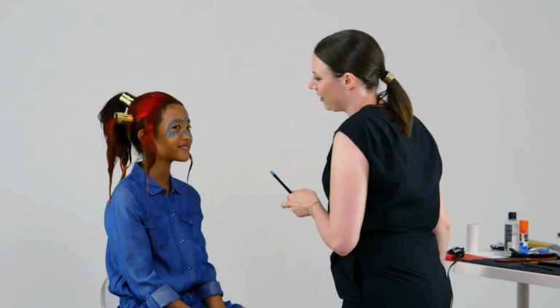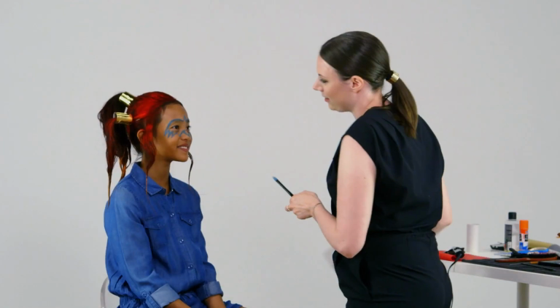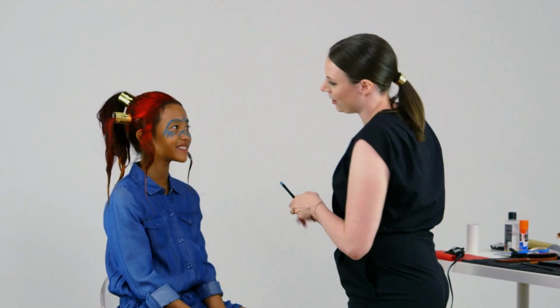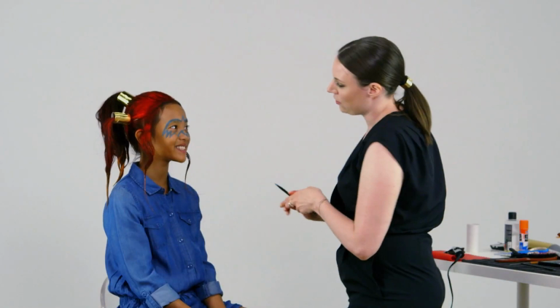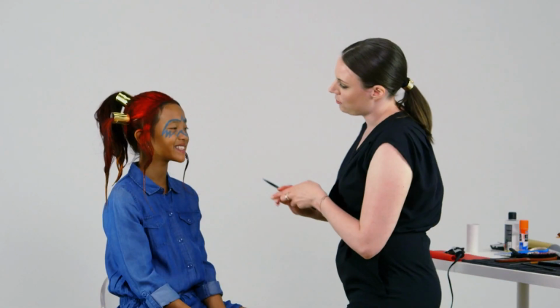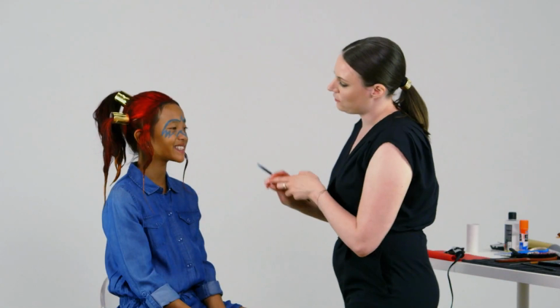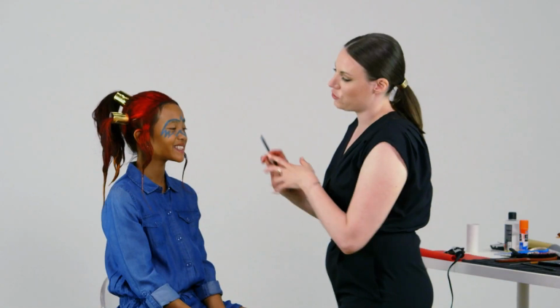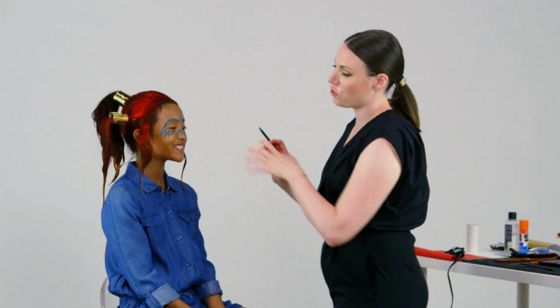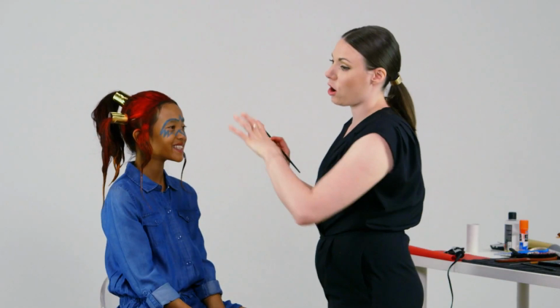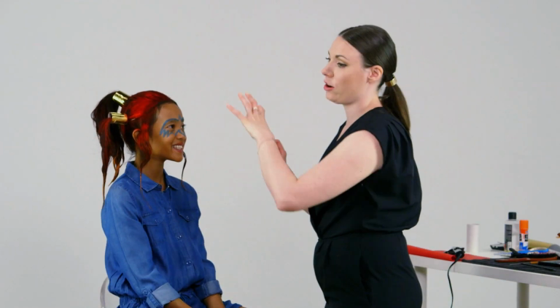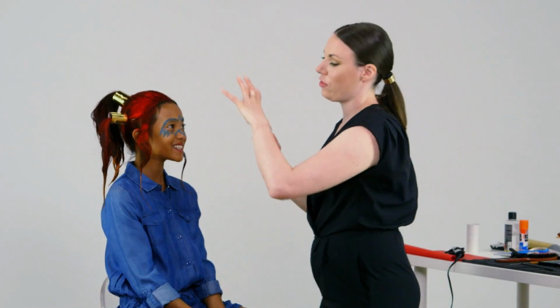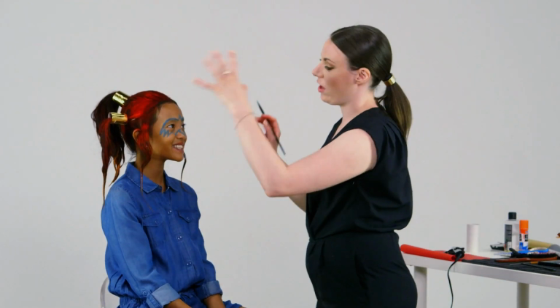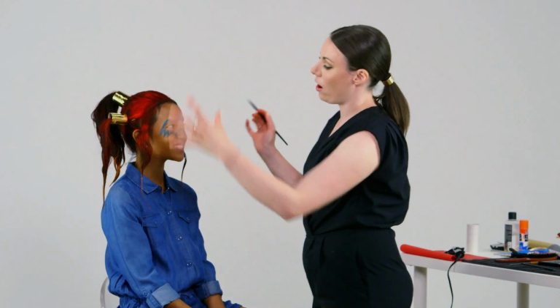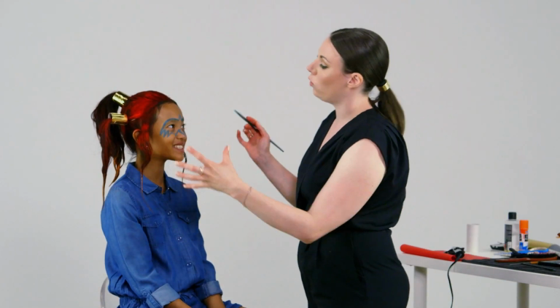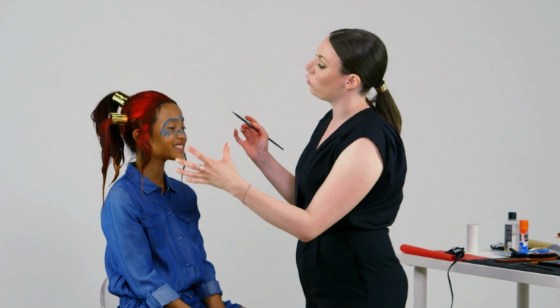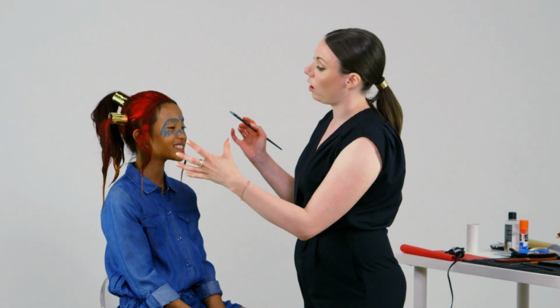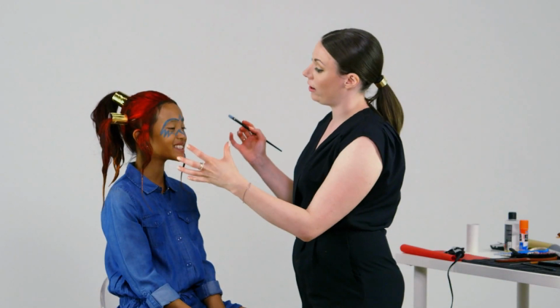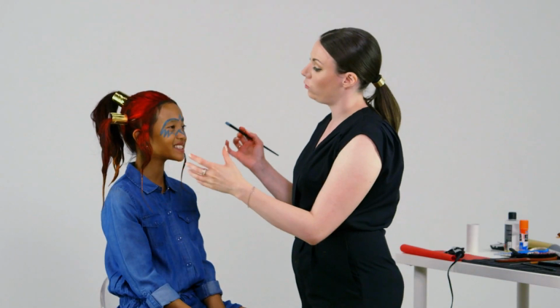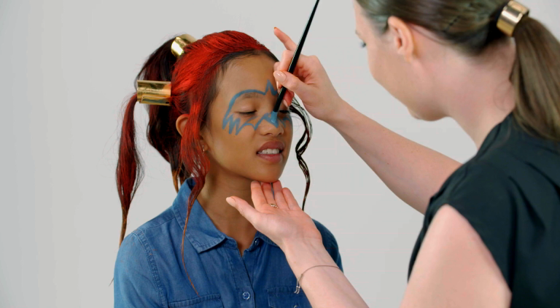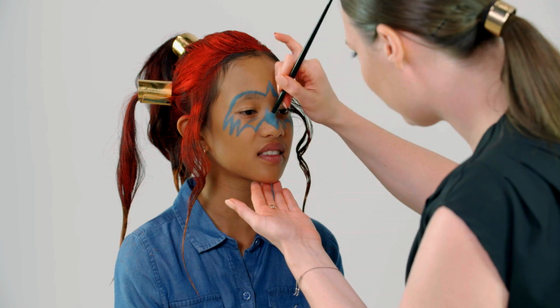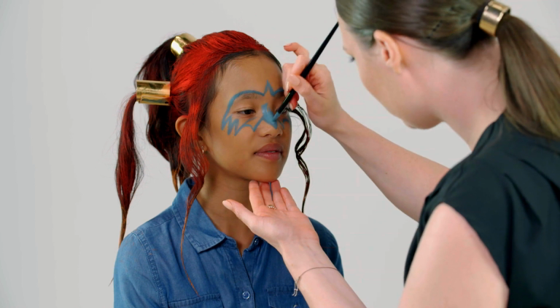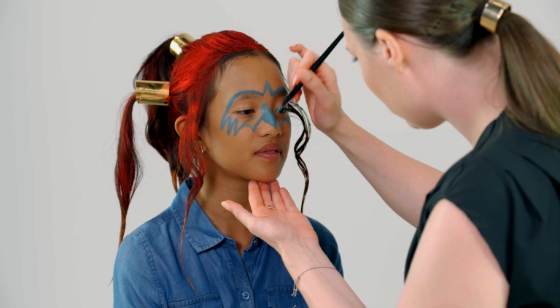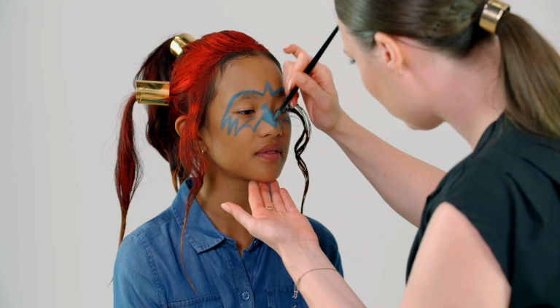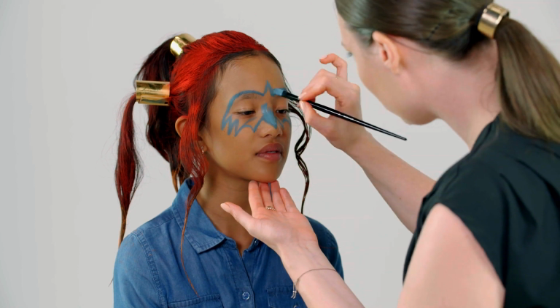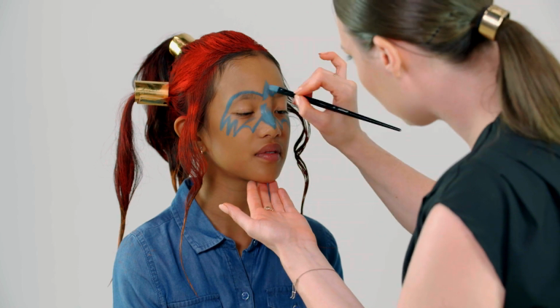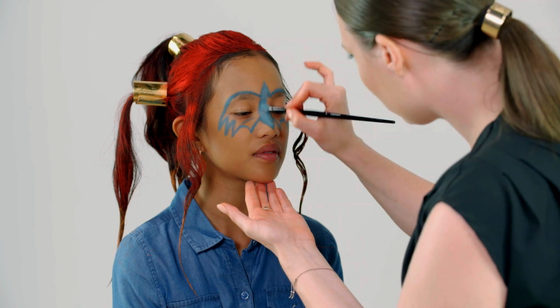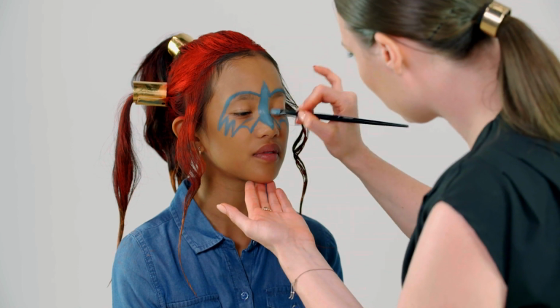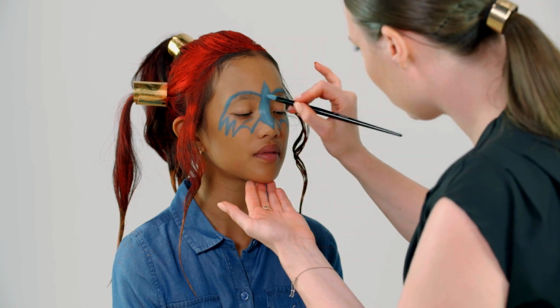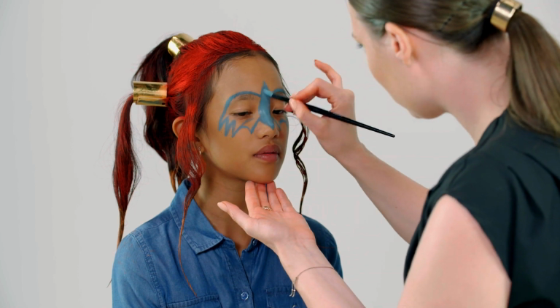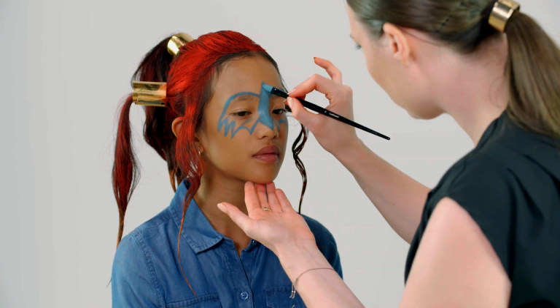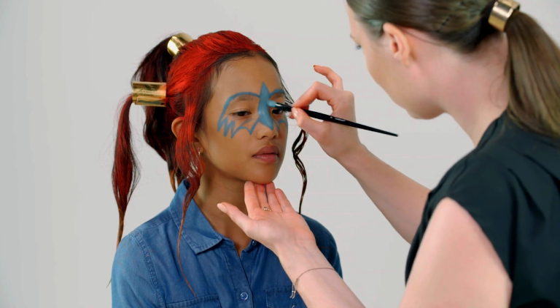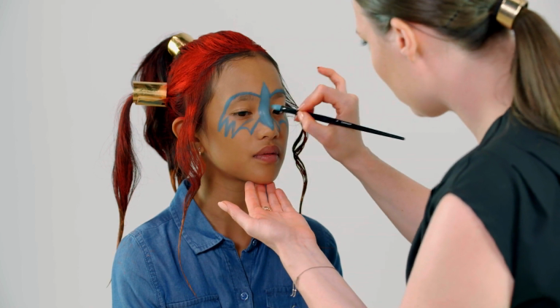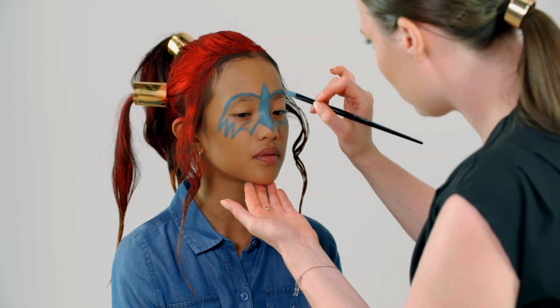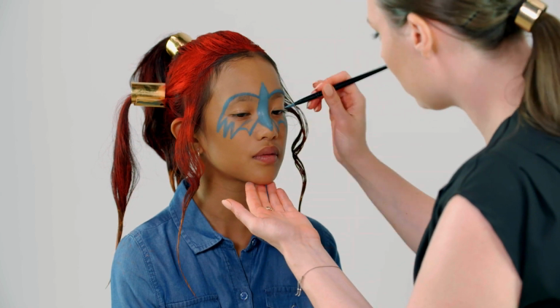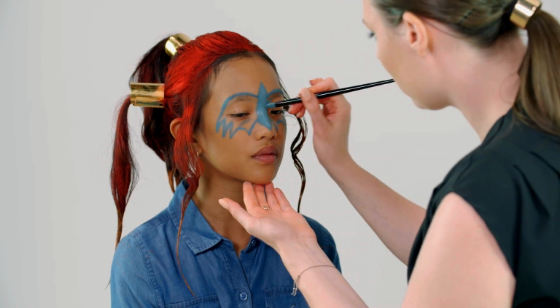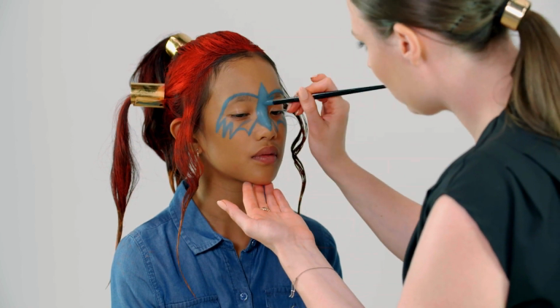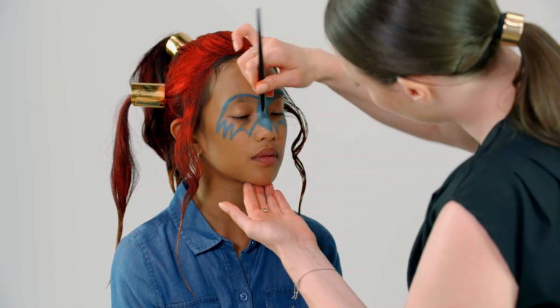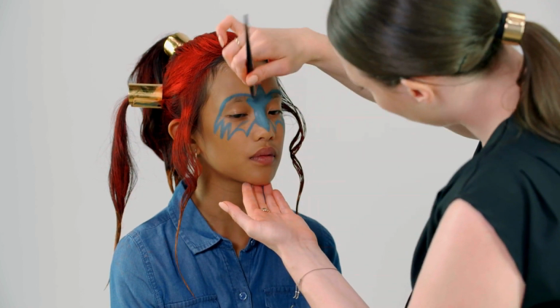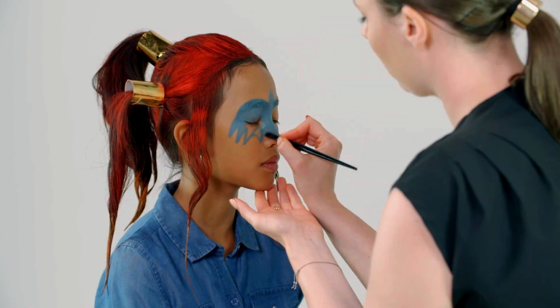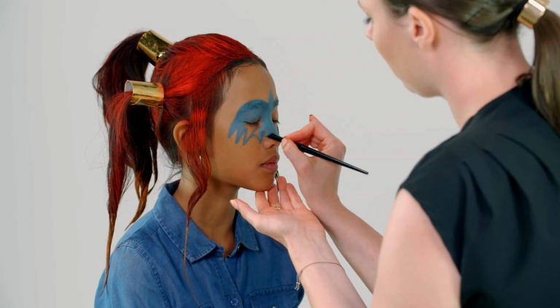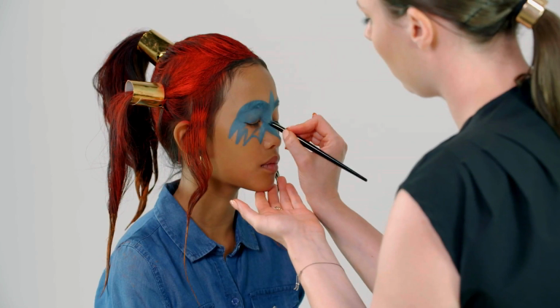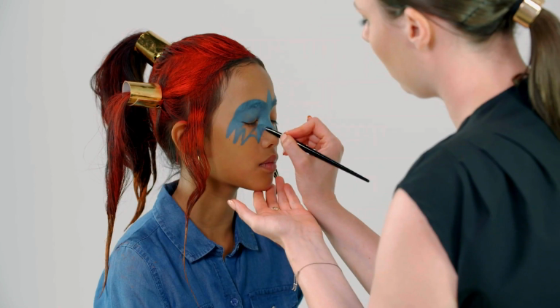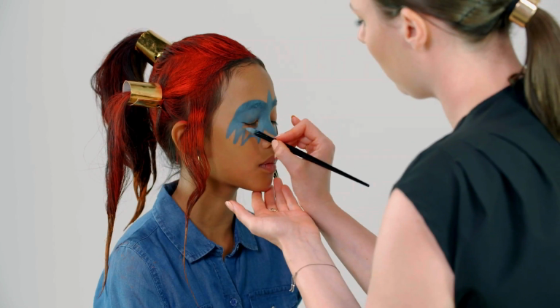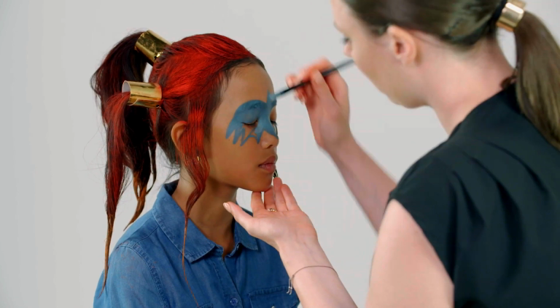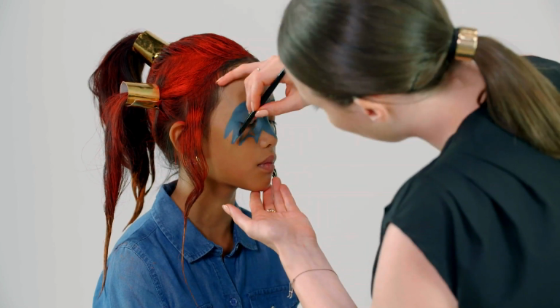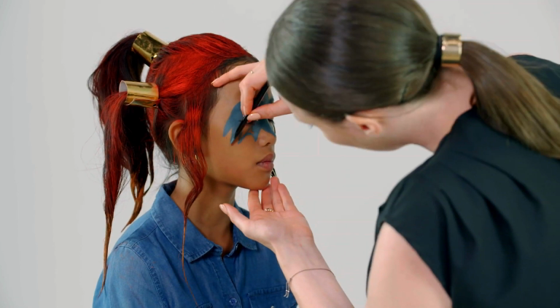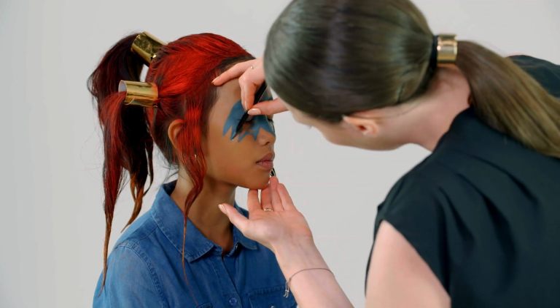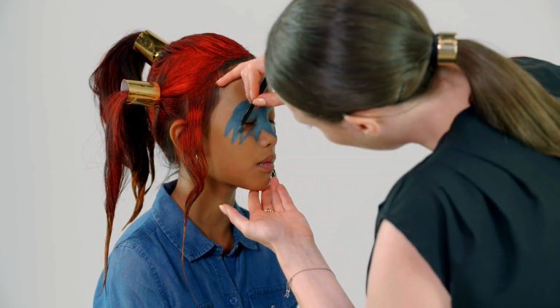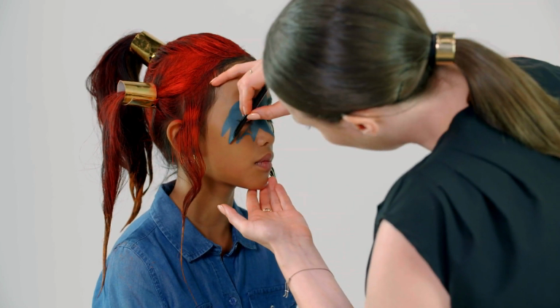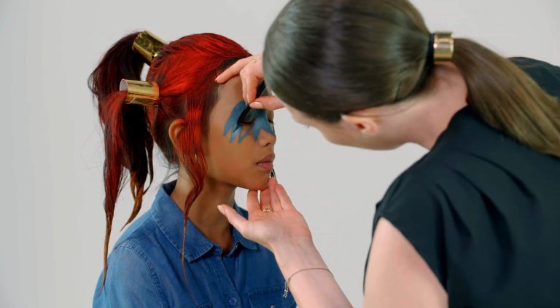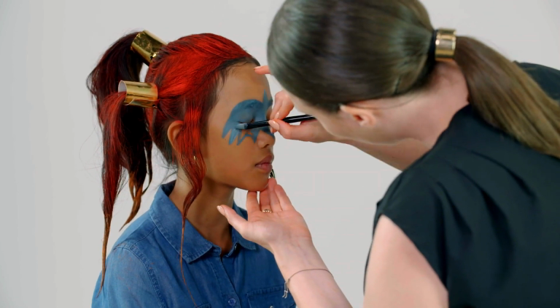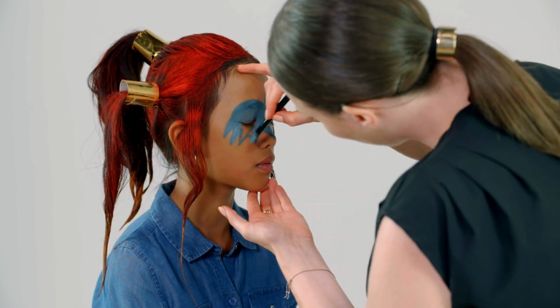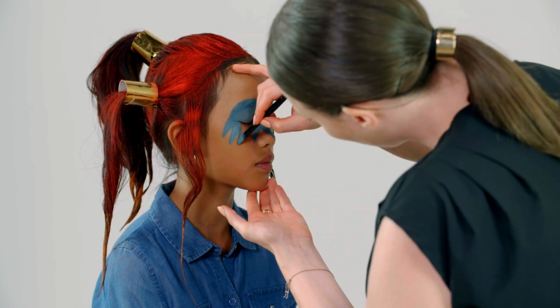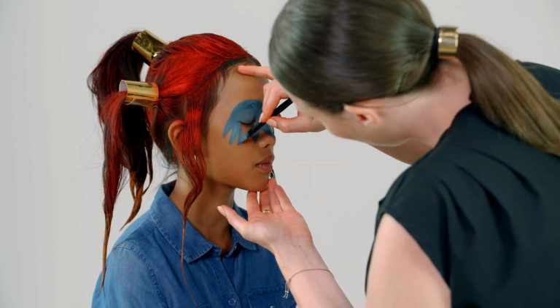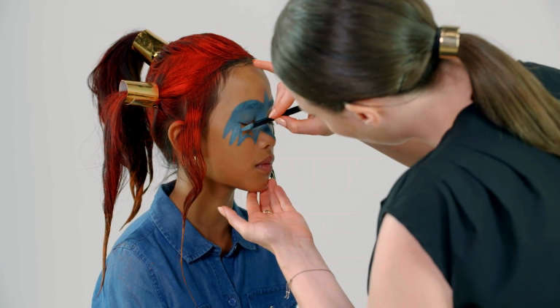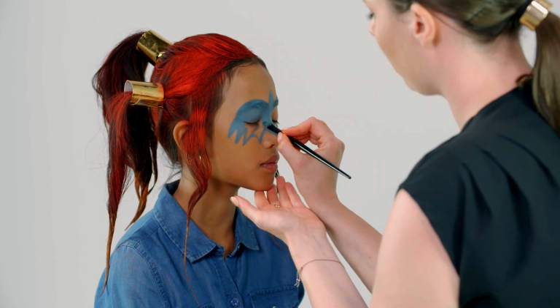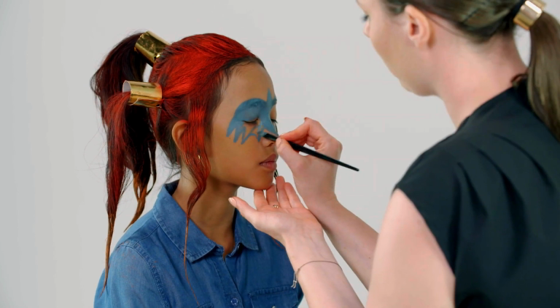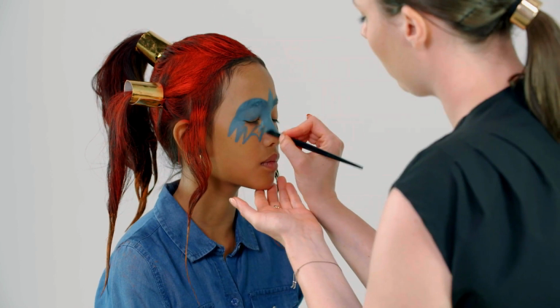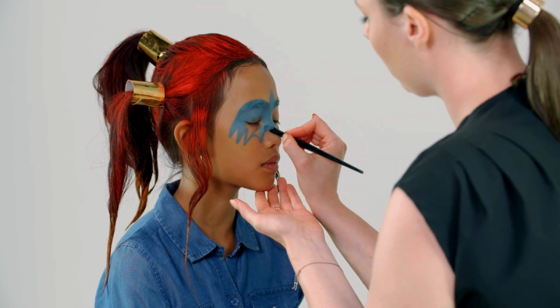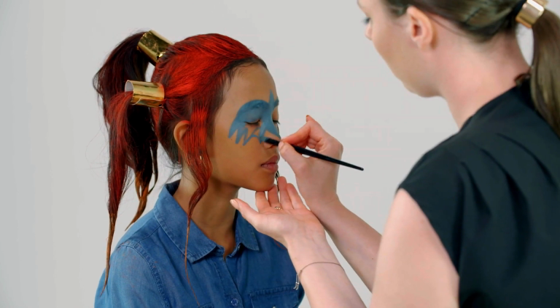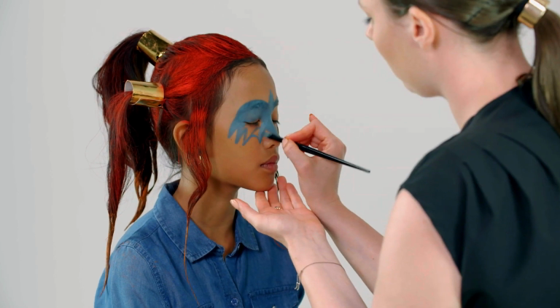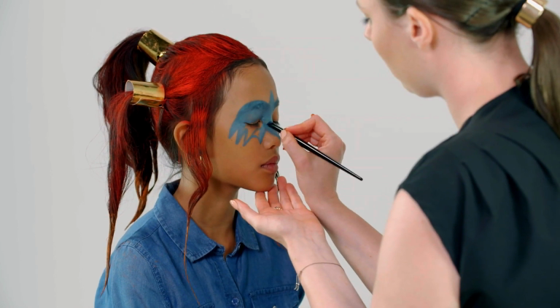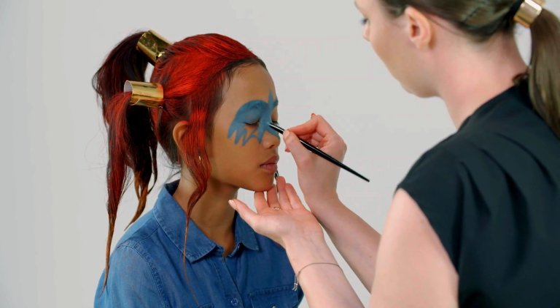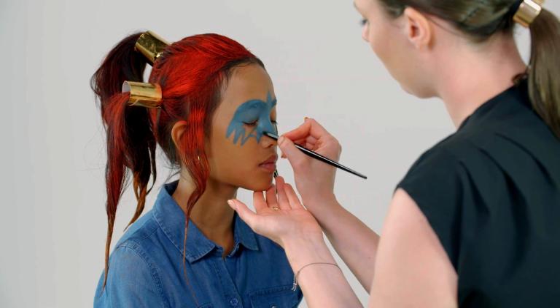Now that we've drawn the outline, we can go in and fill in the full mask. Just be careful around the eyes so you don't poke yourself.